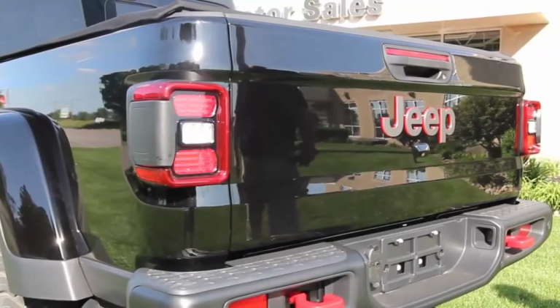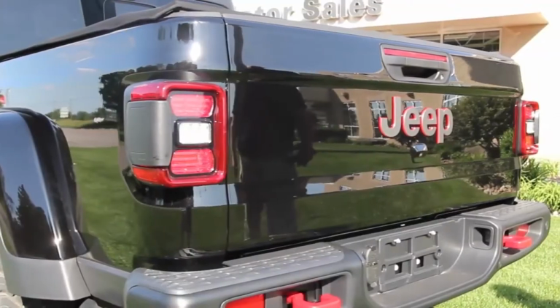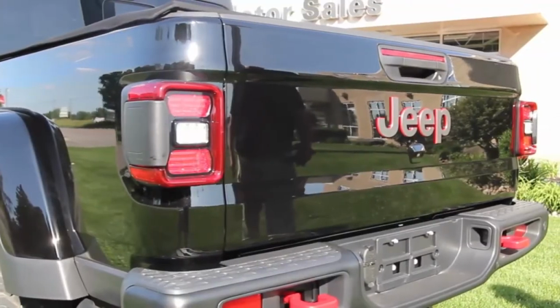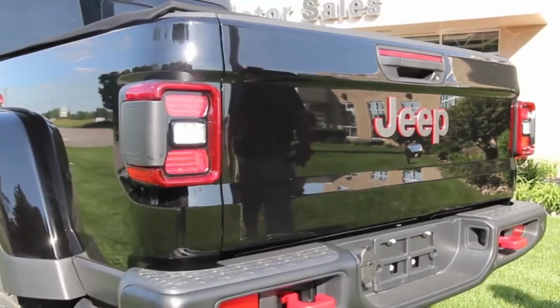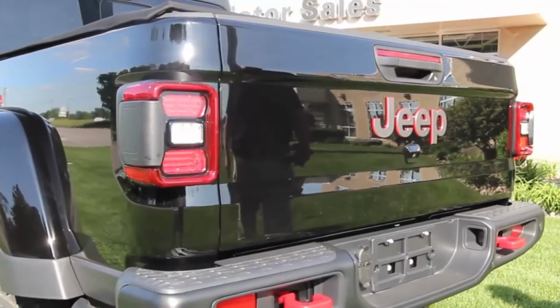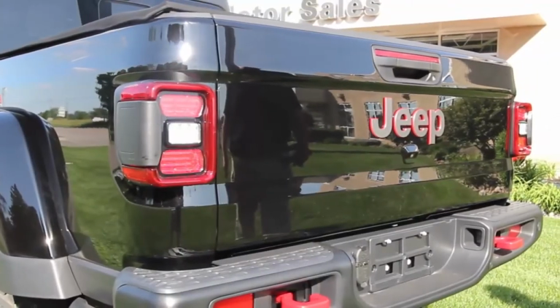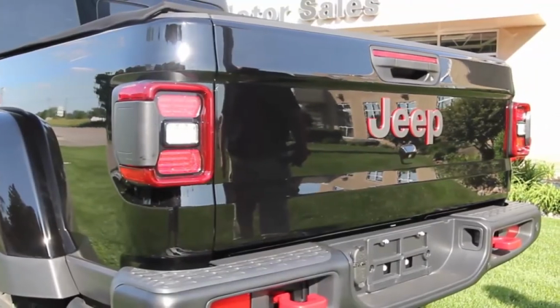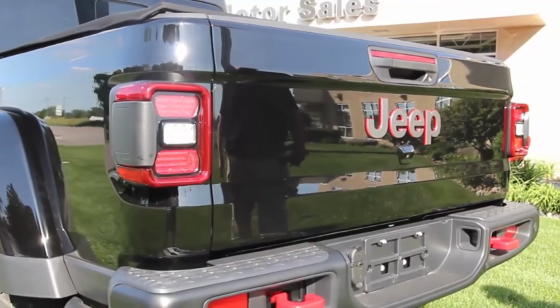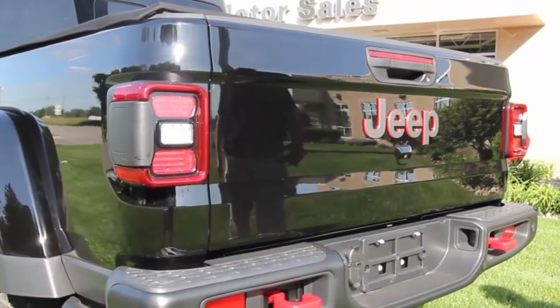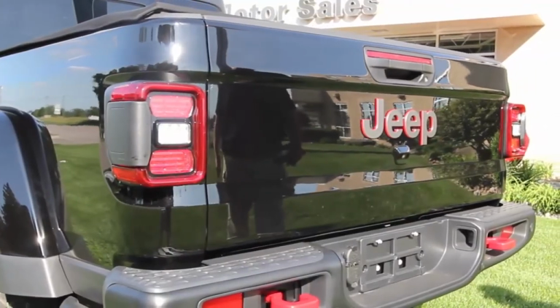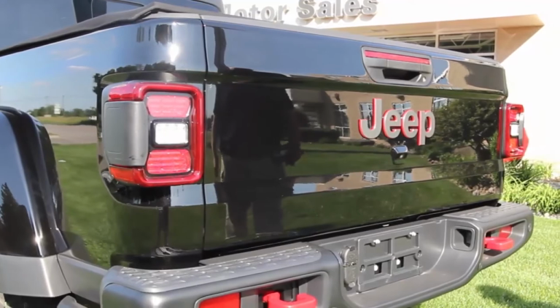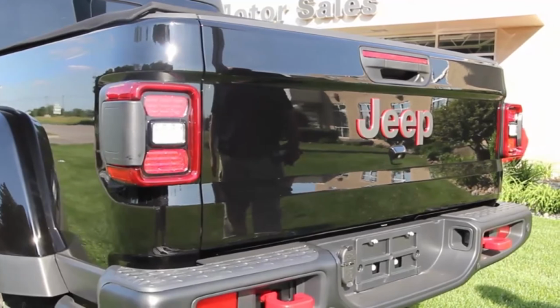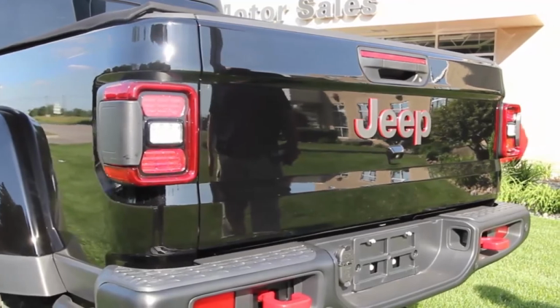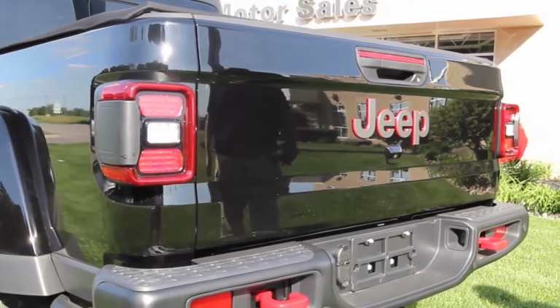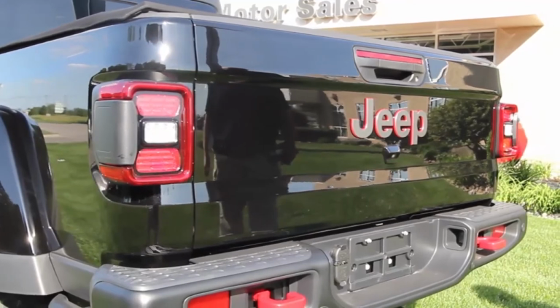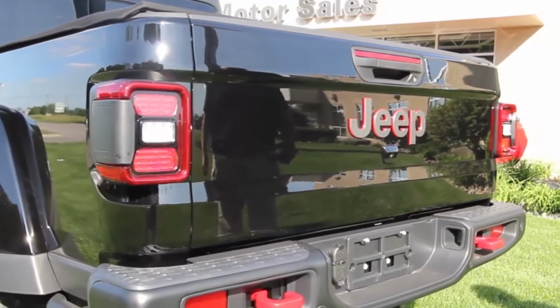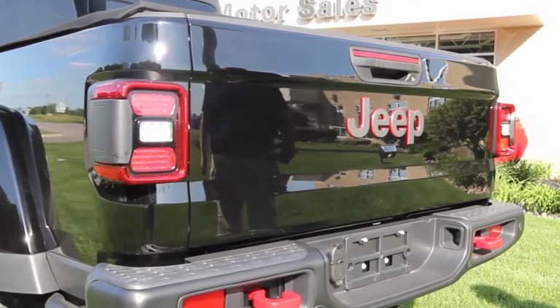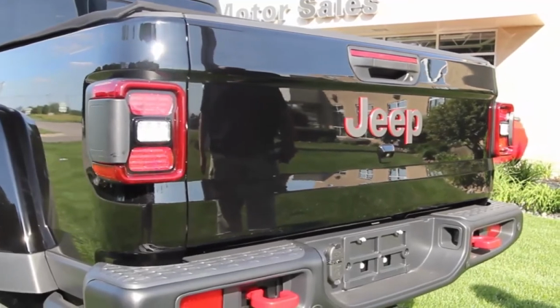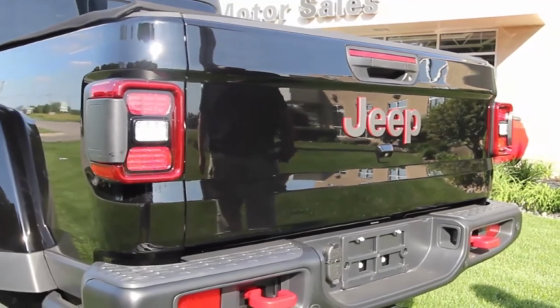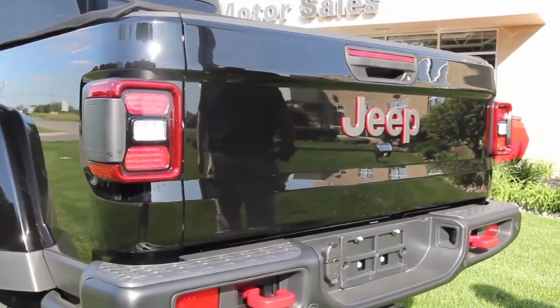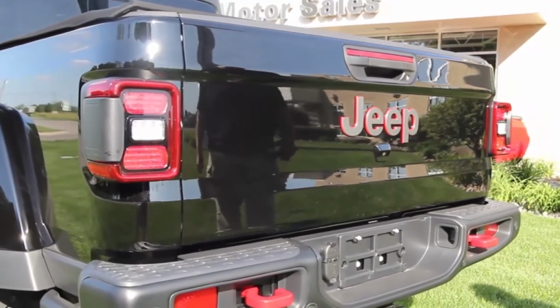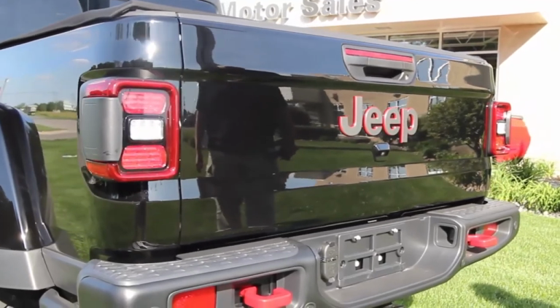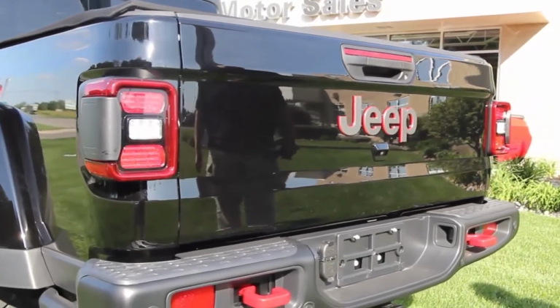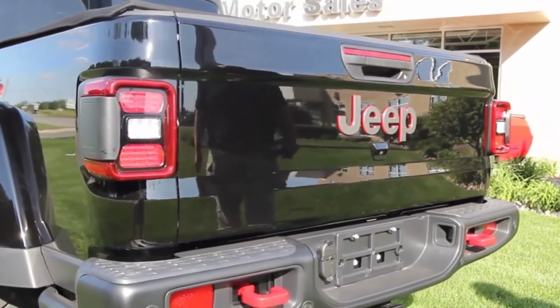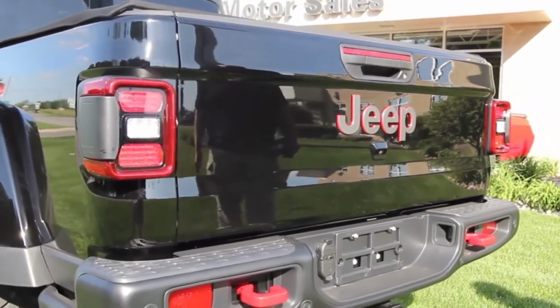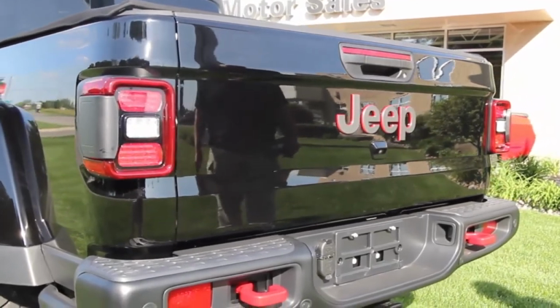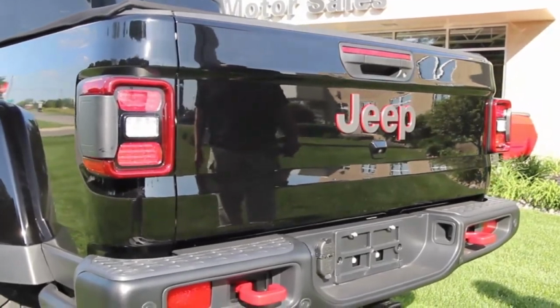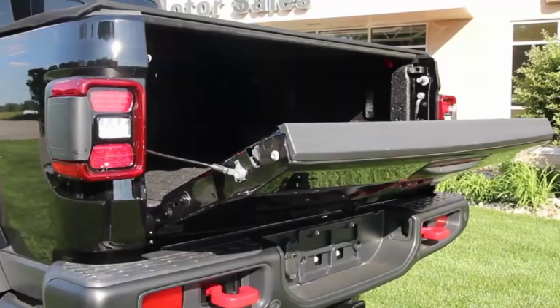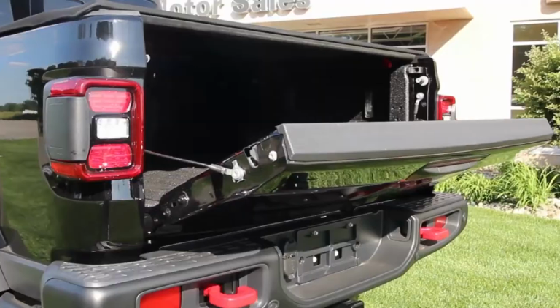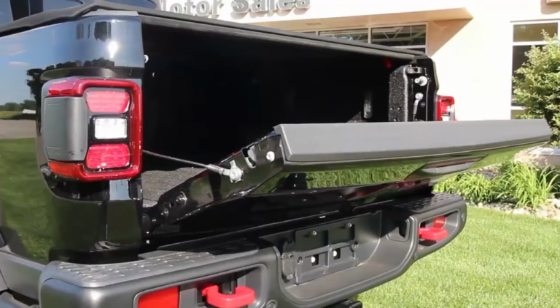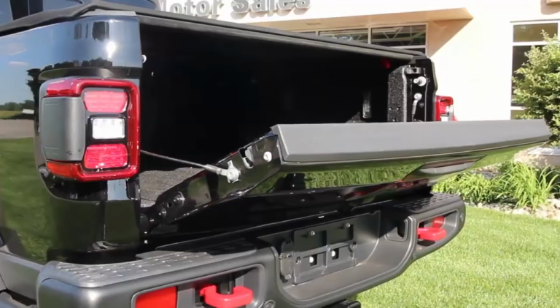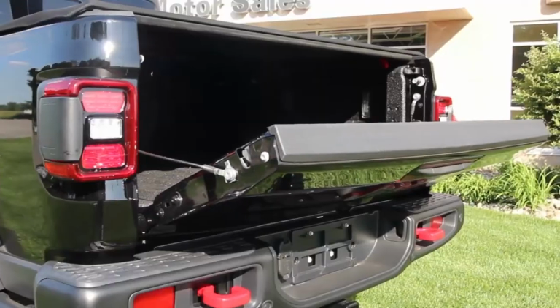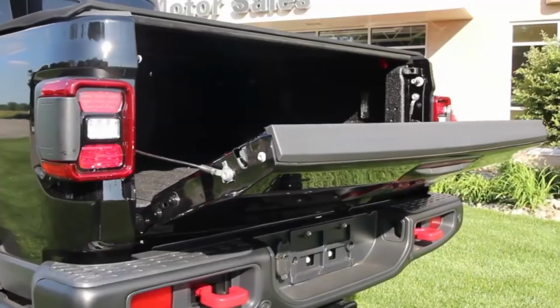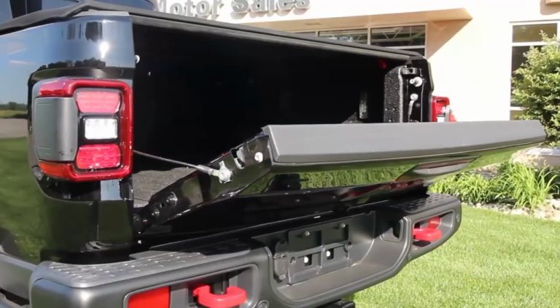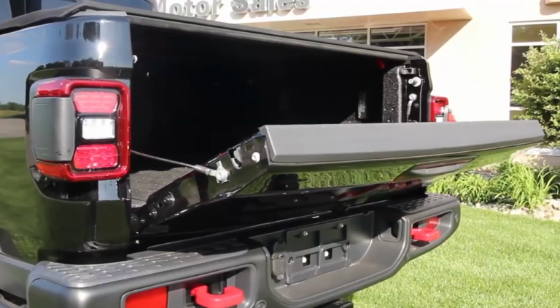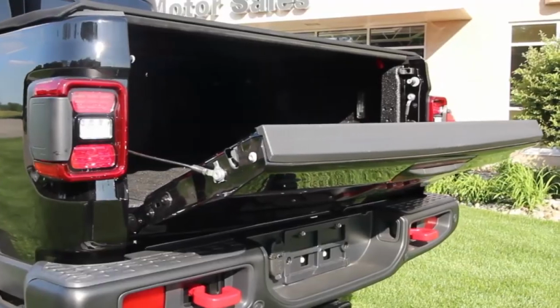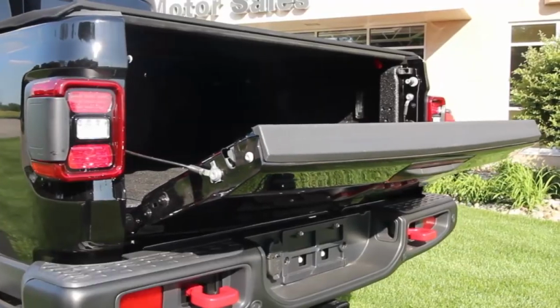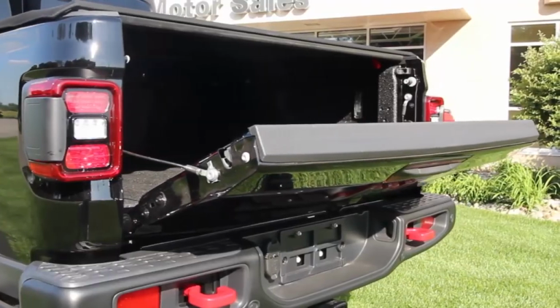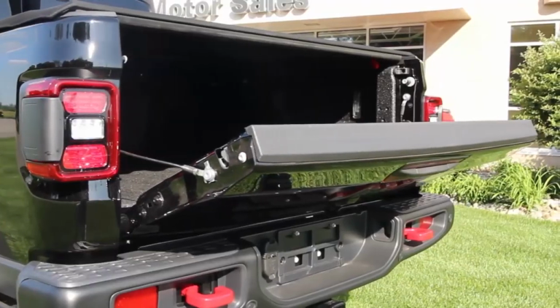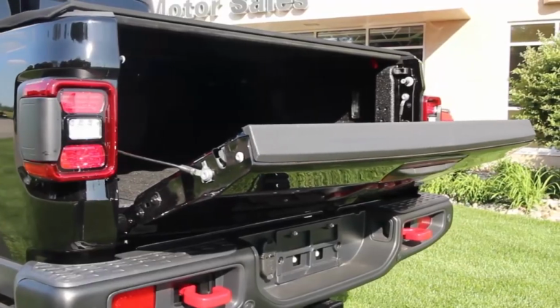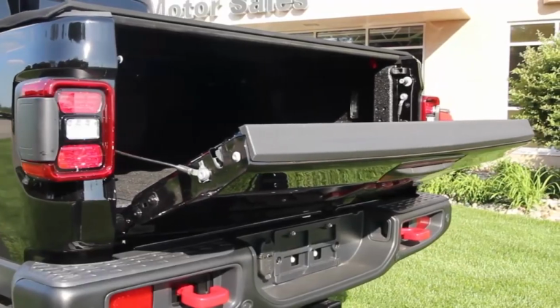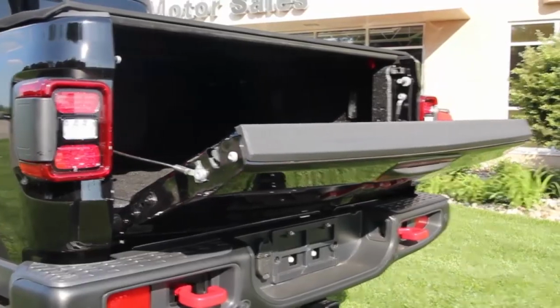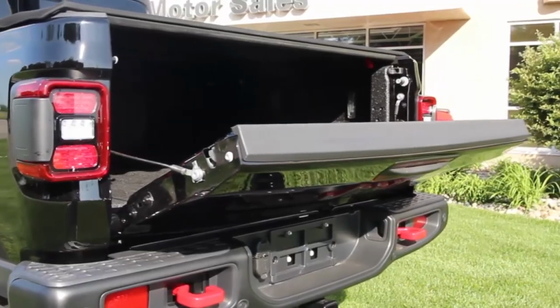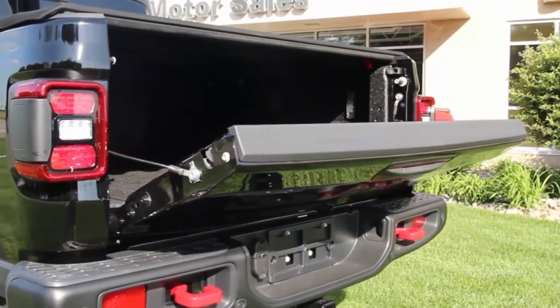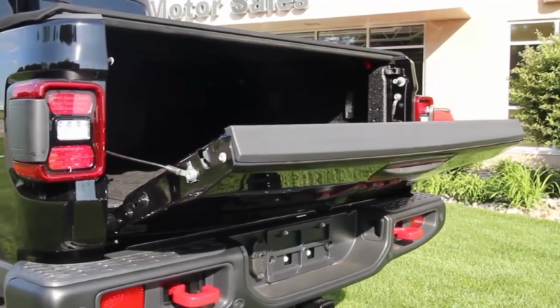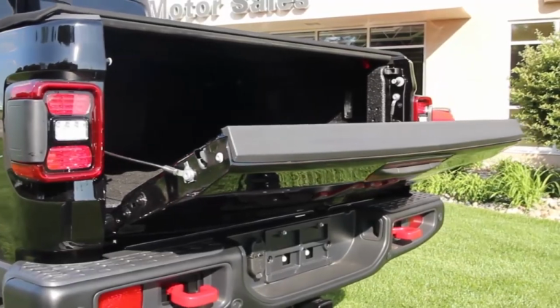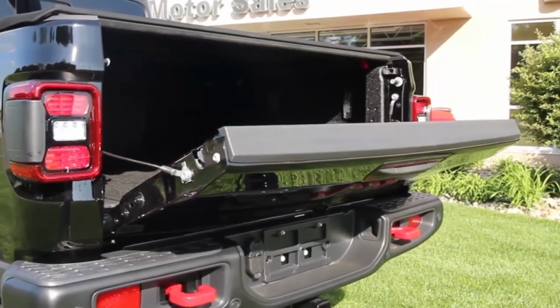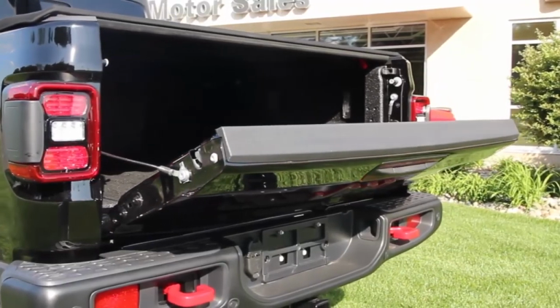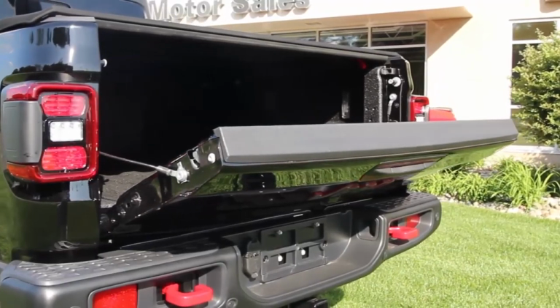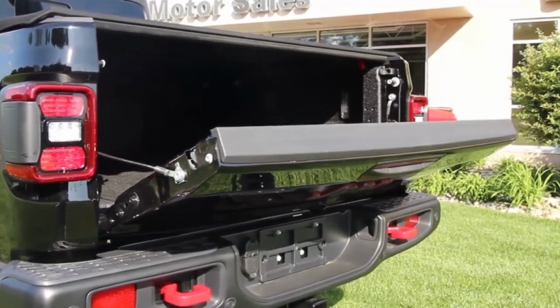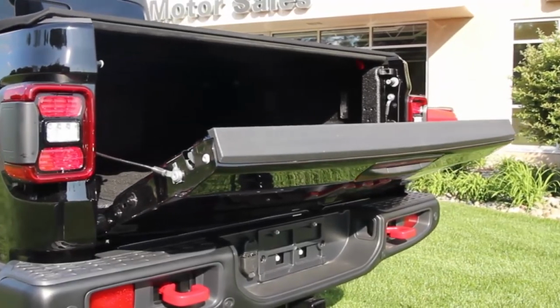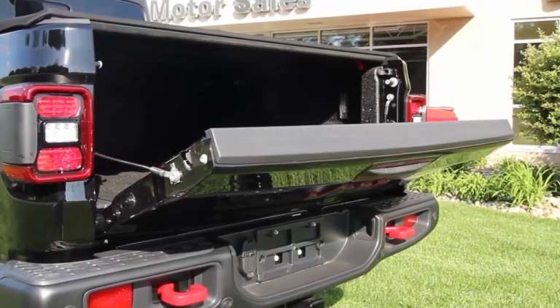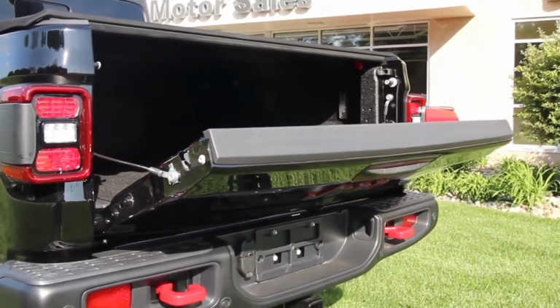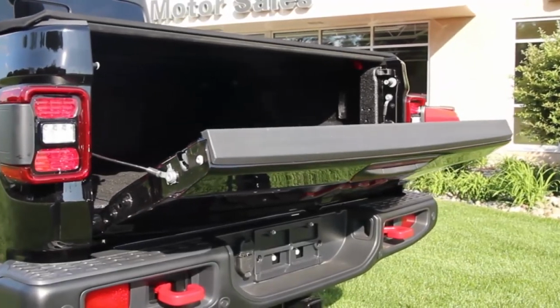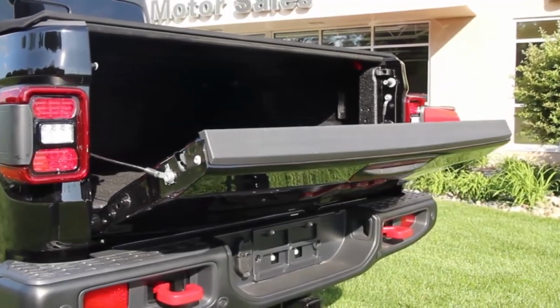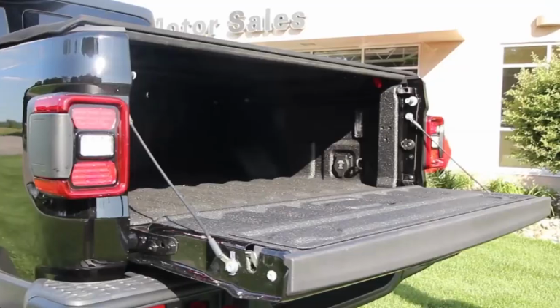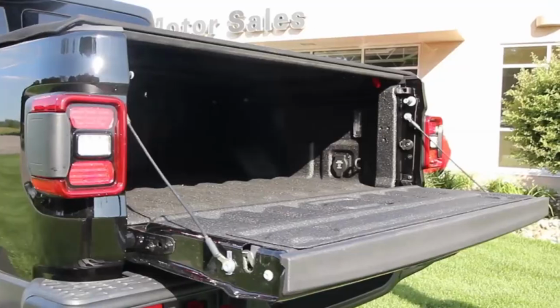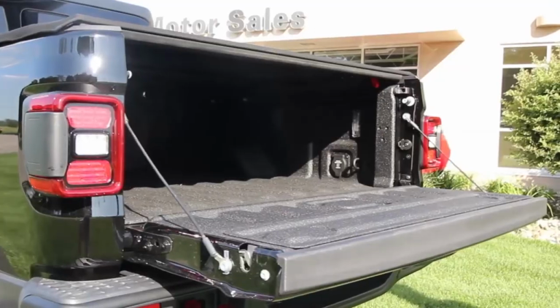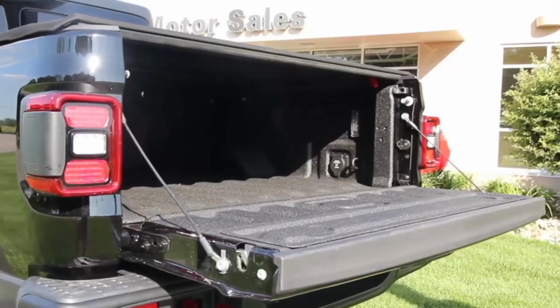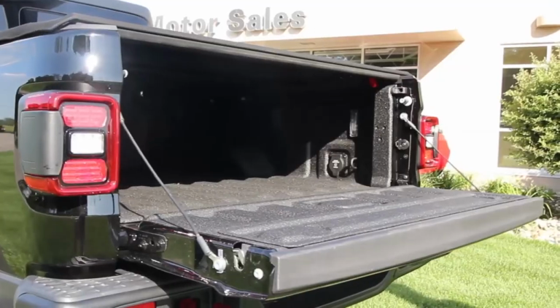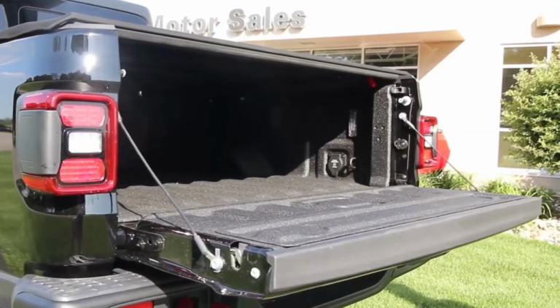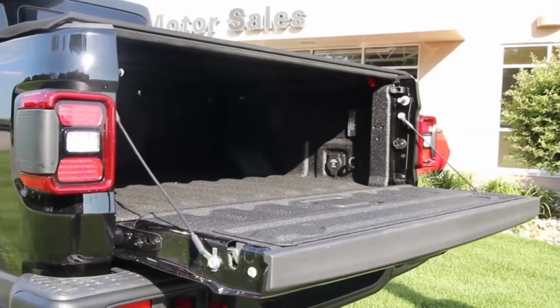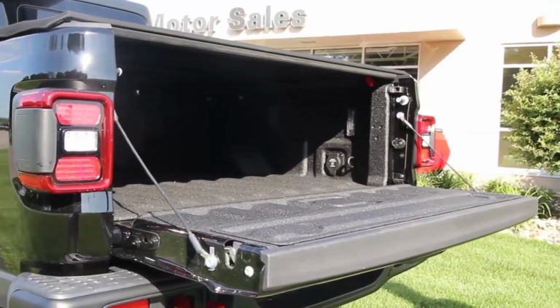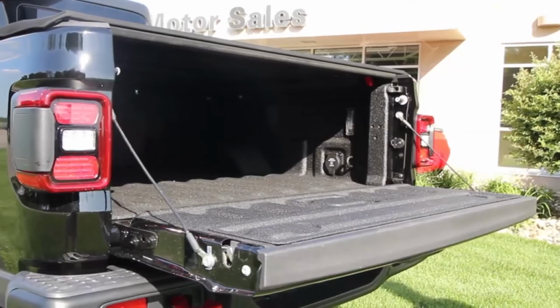Check out this three position tailgate. You can even put it in the second position and haul plywood to your job site.